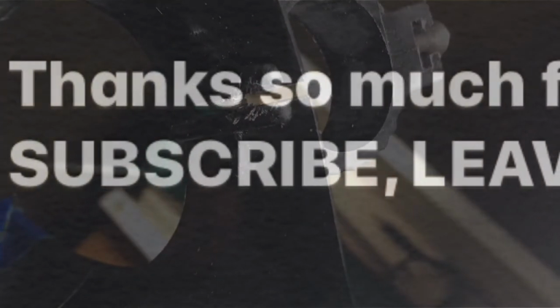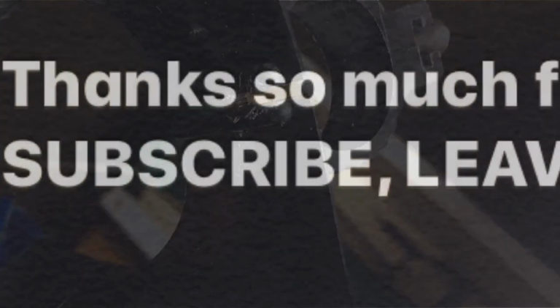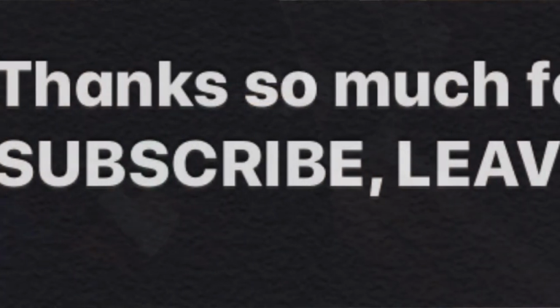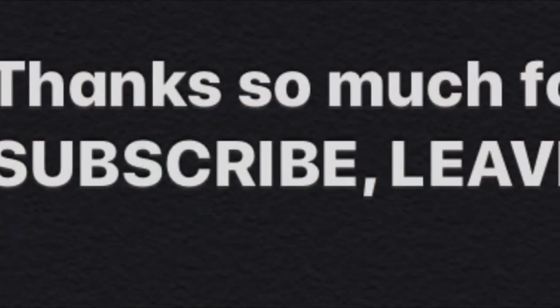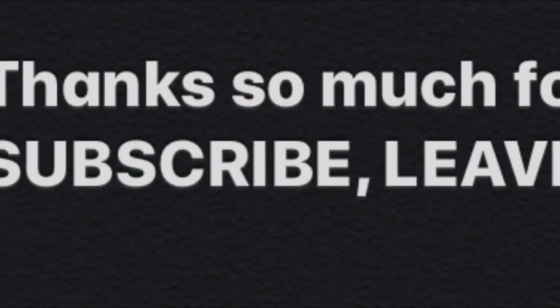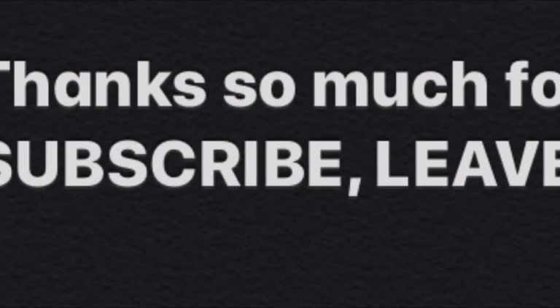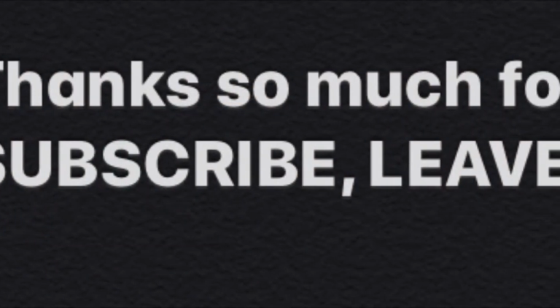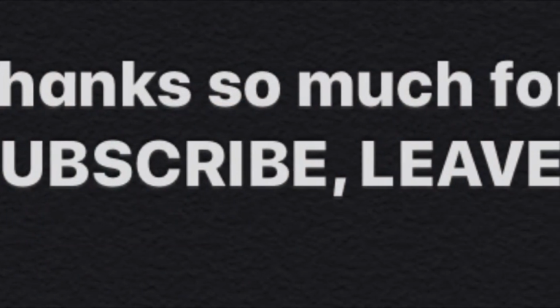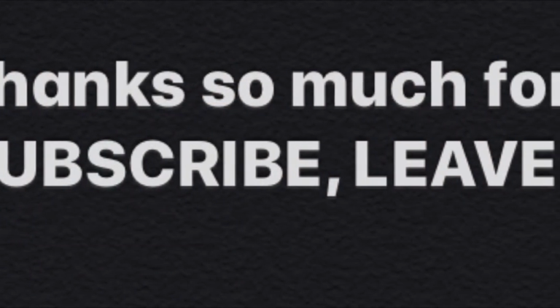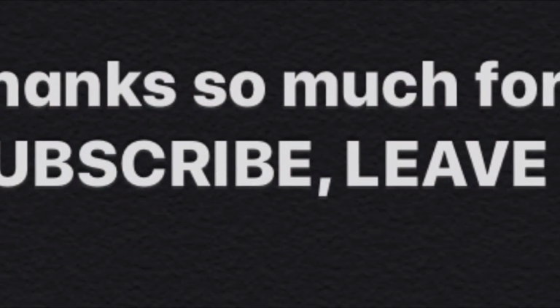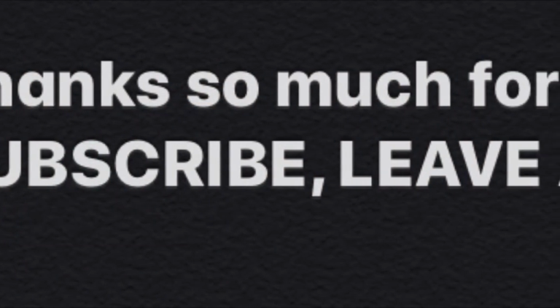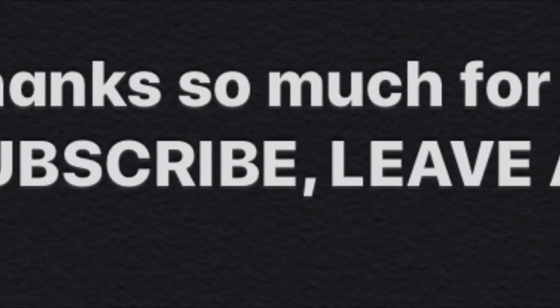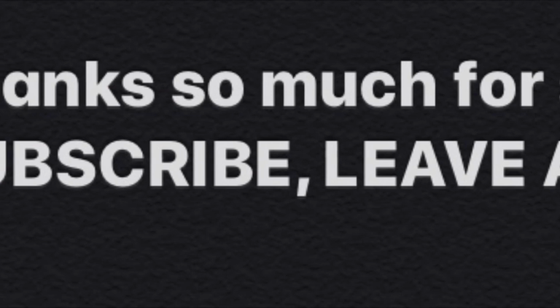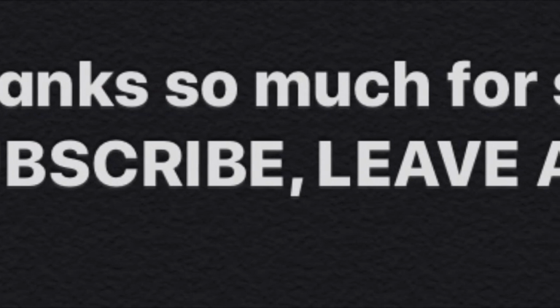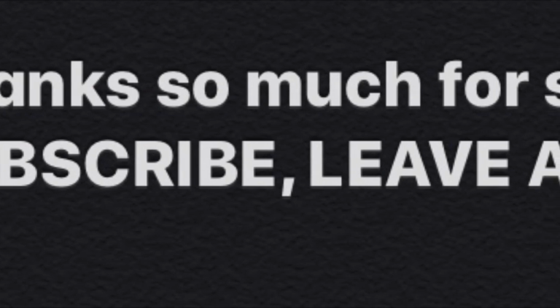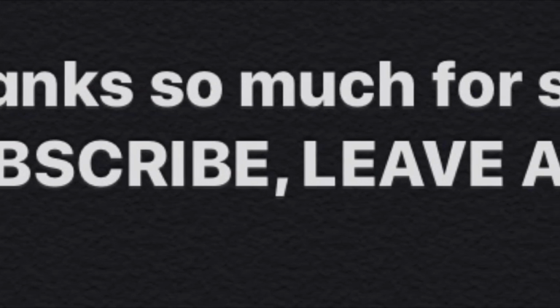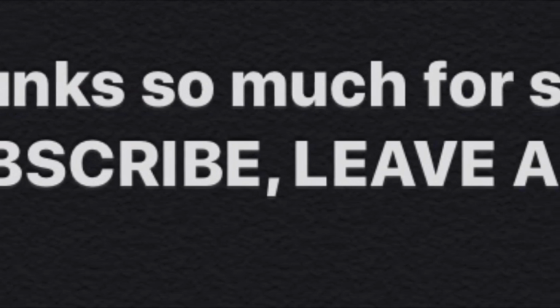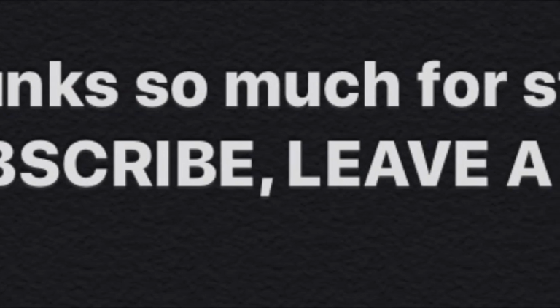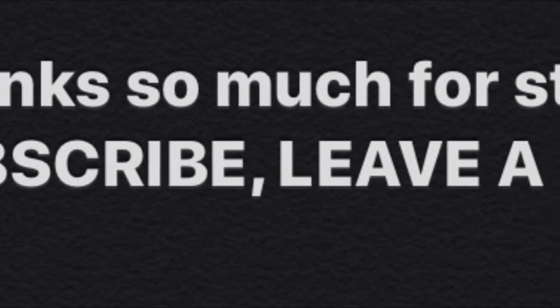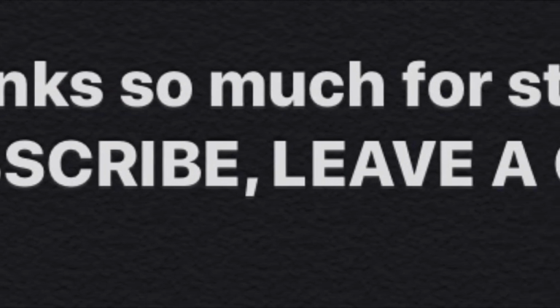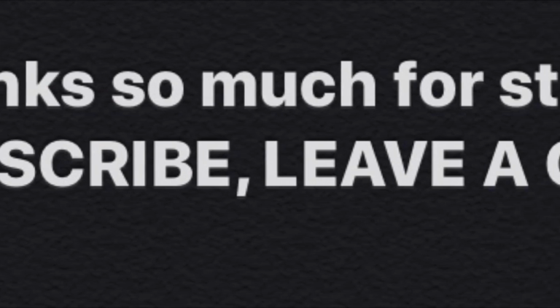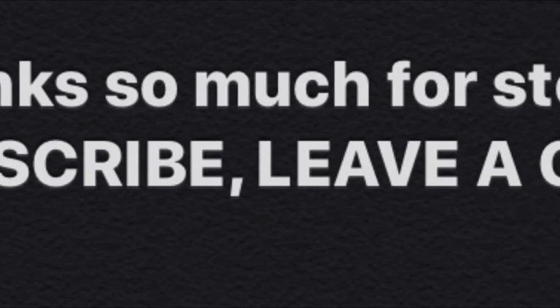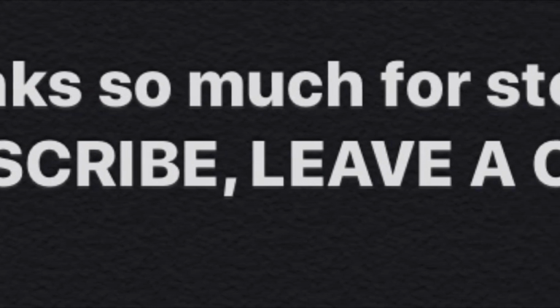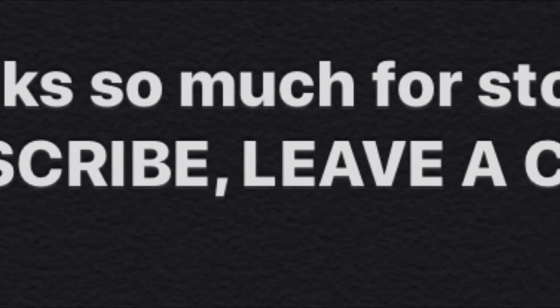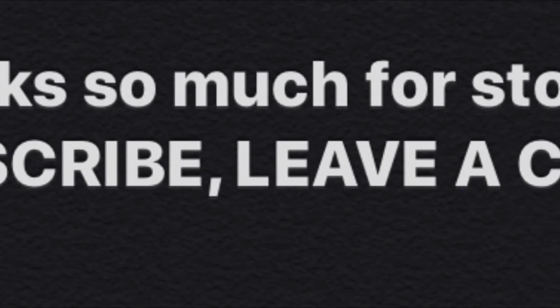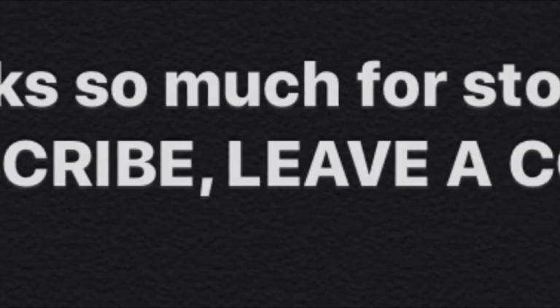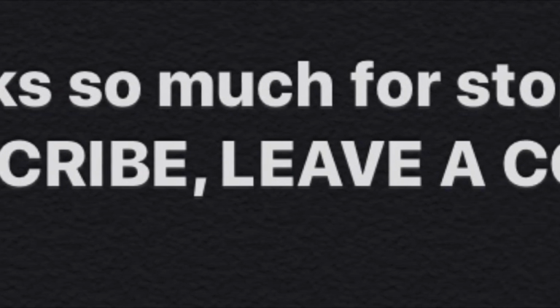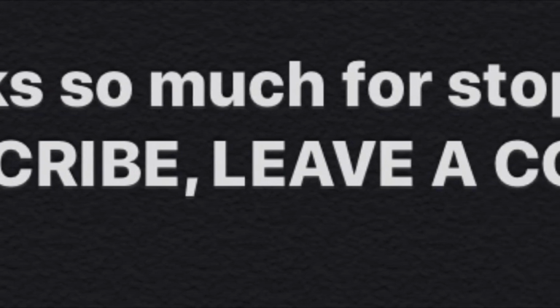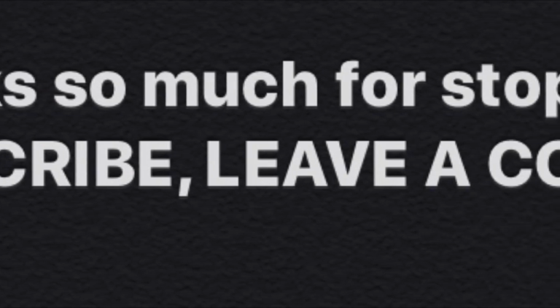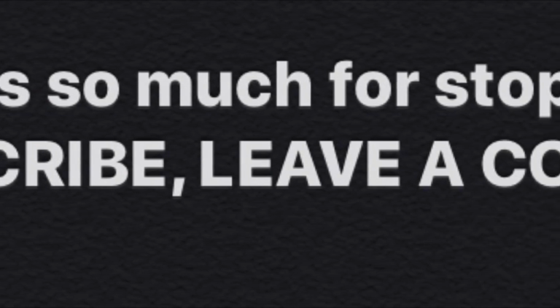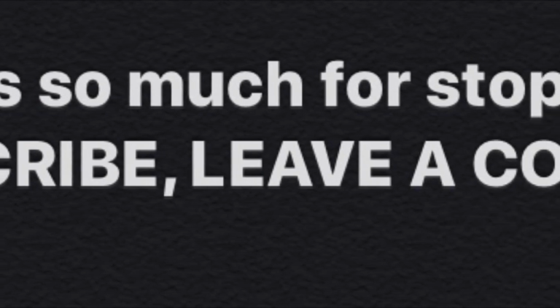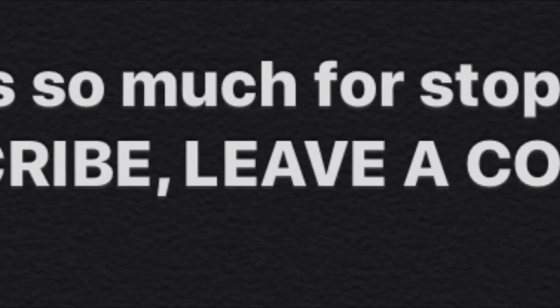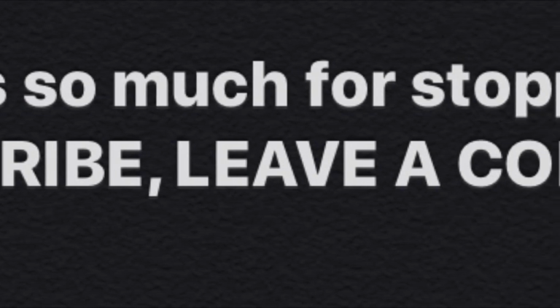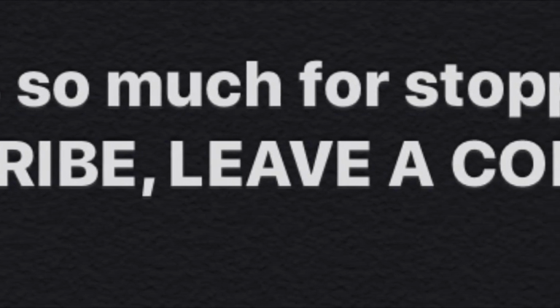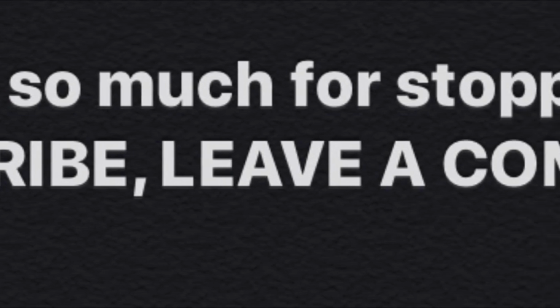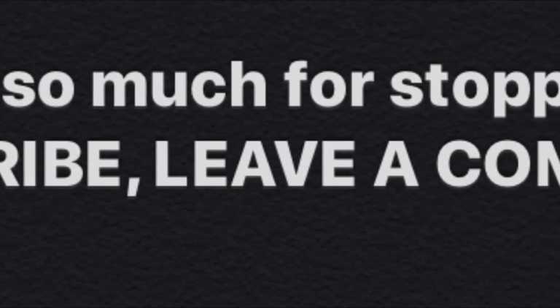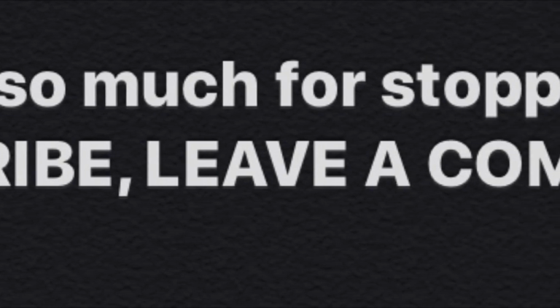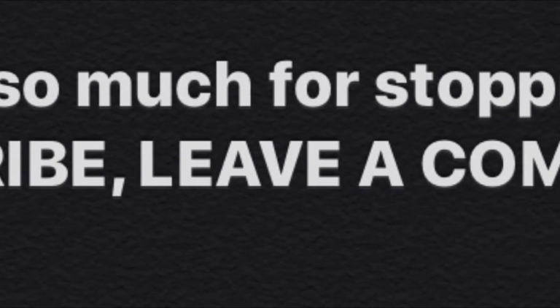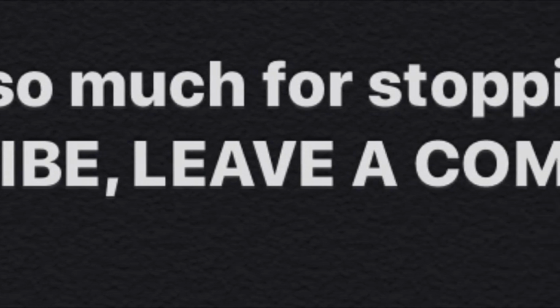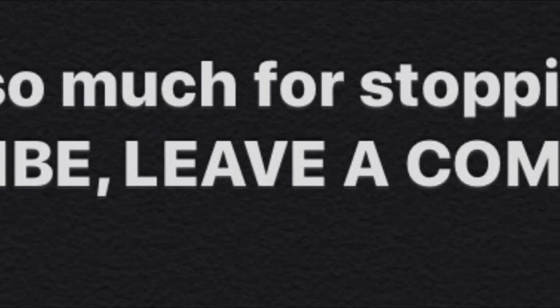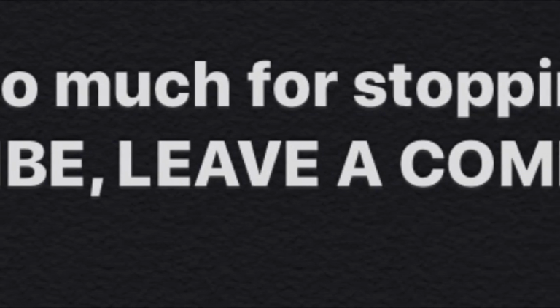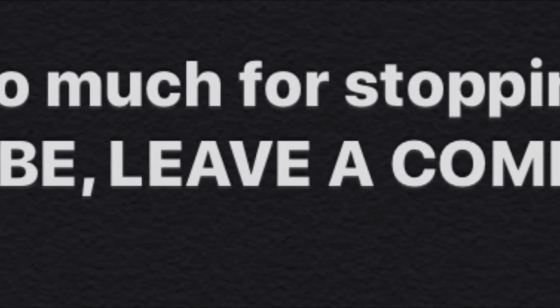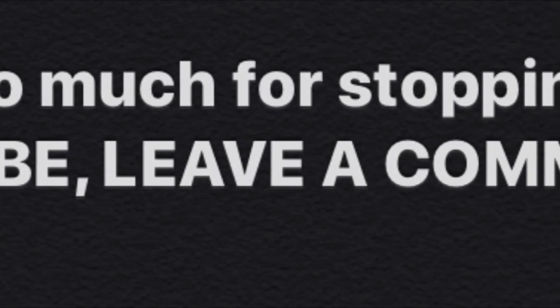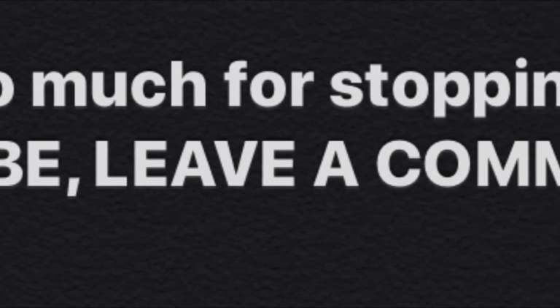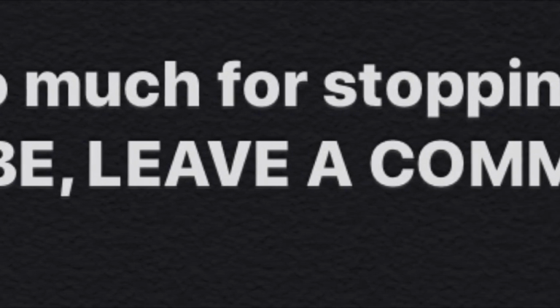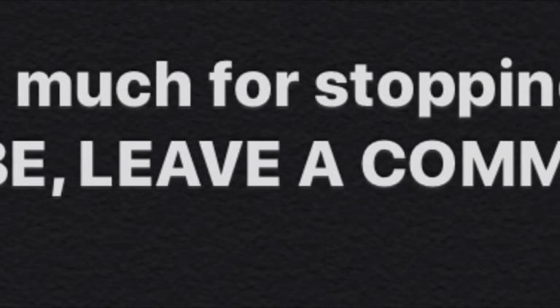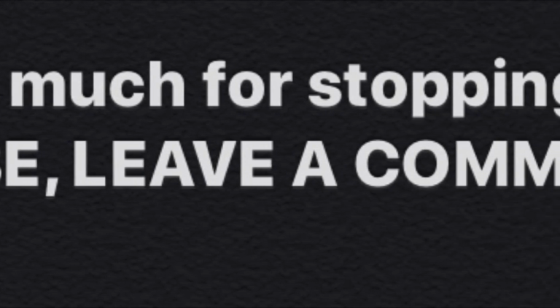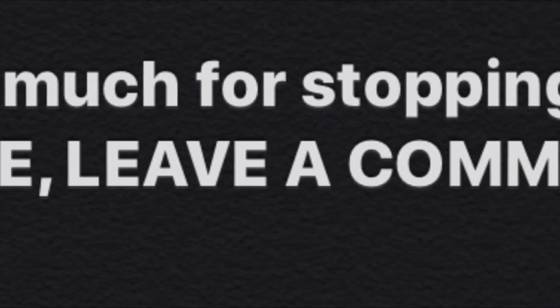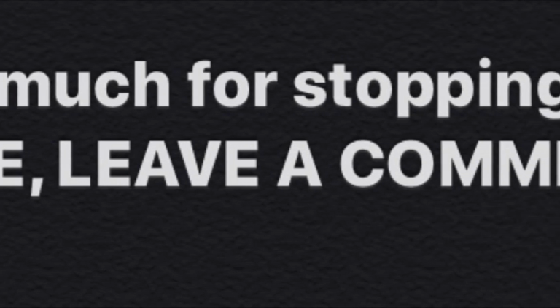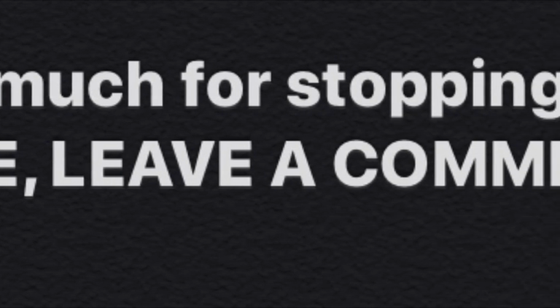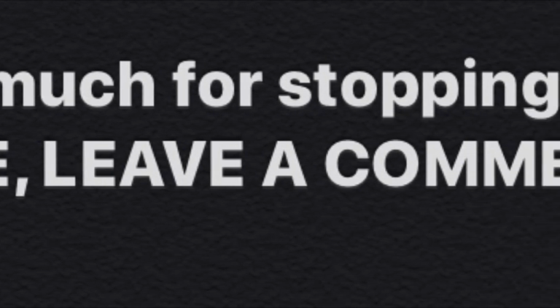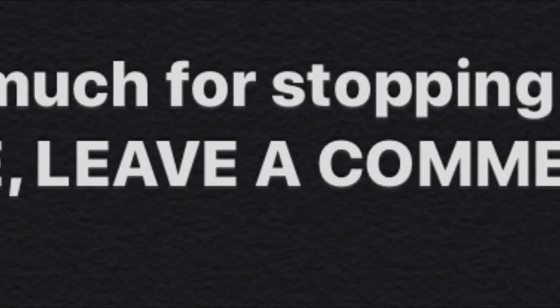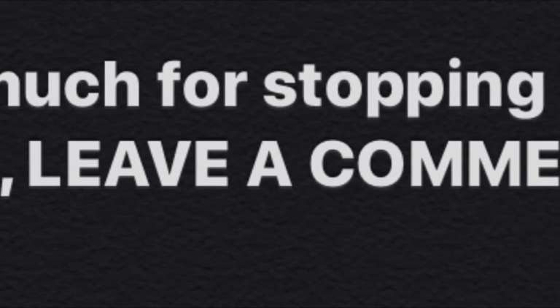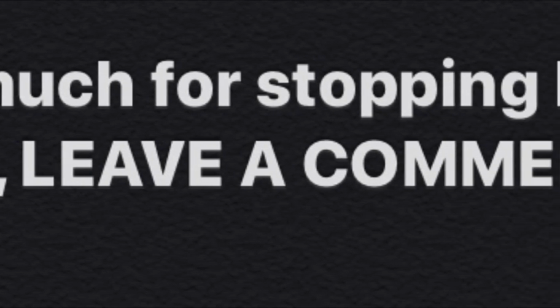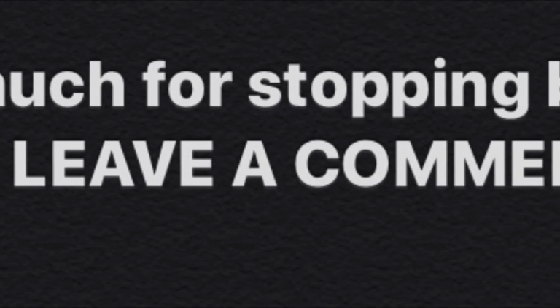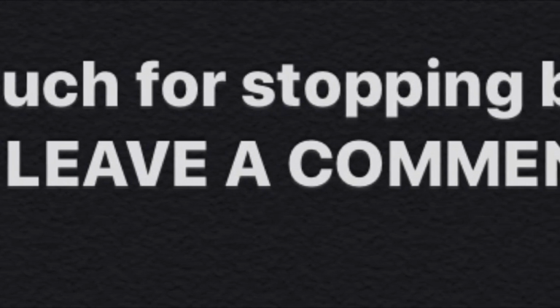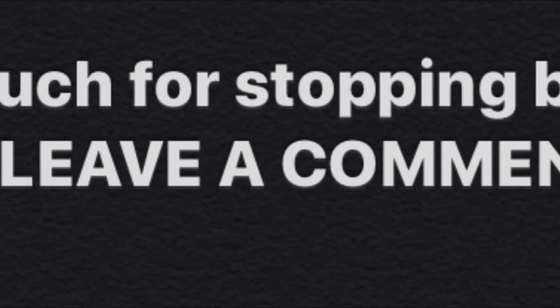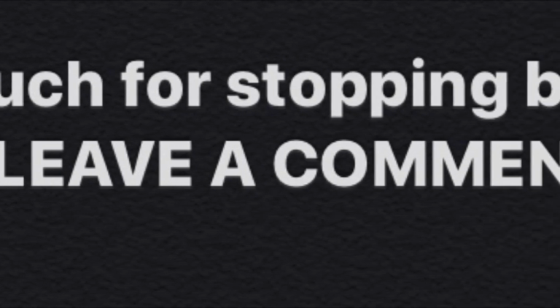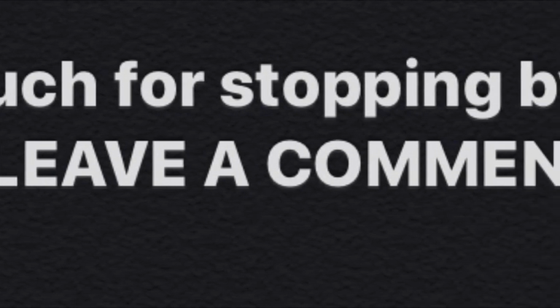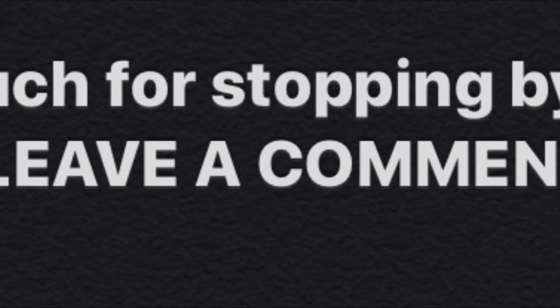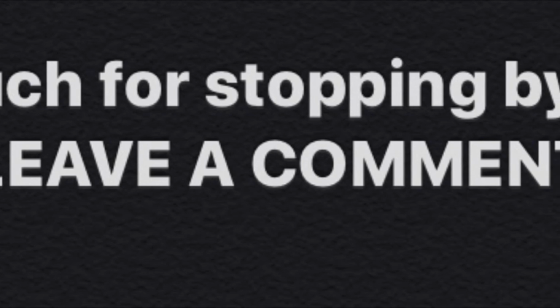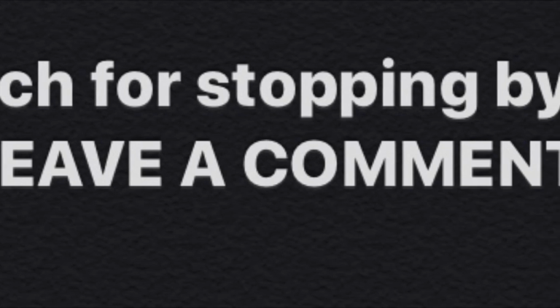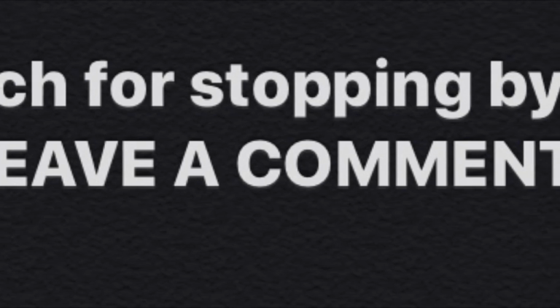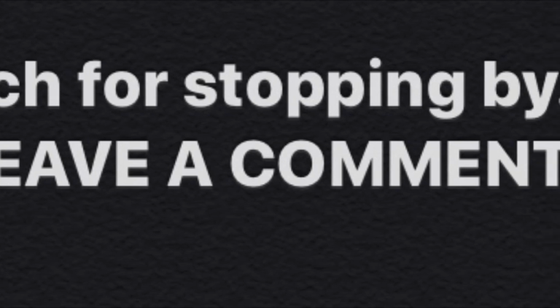In a later video I'll show how all the fixes turned out. Thanks for watching — shoot safe.